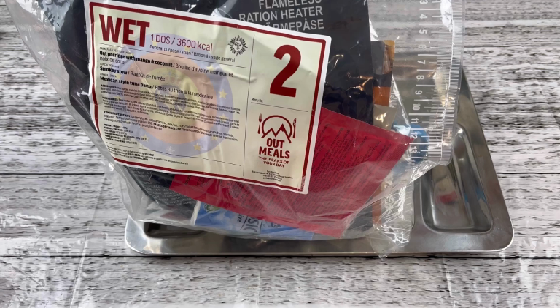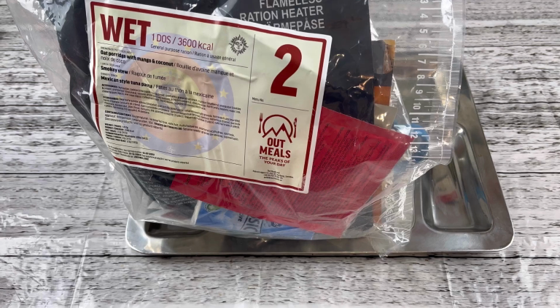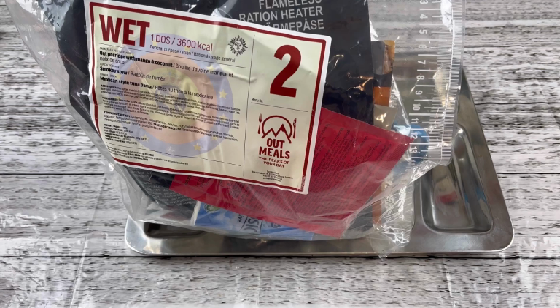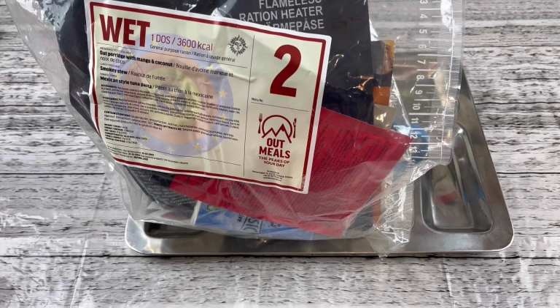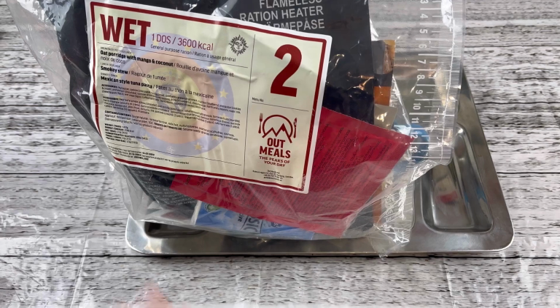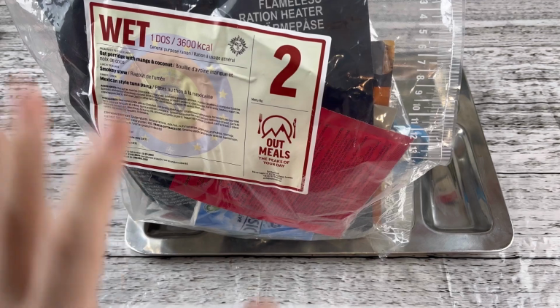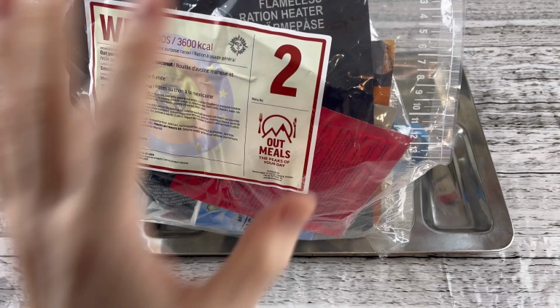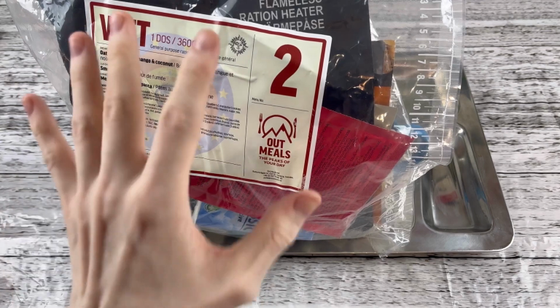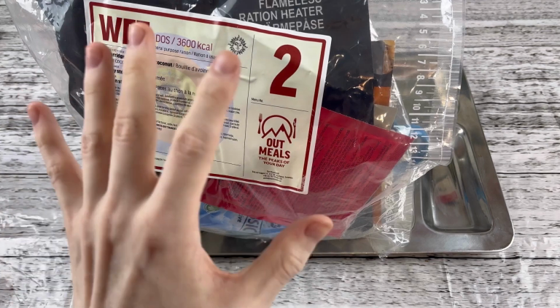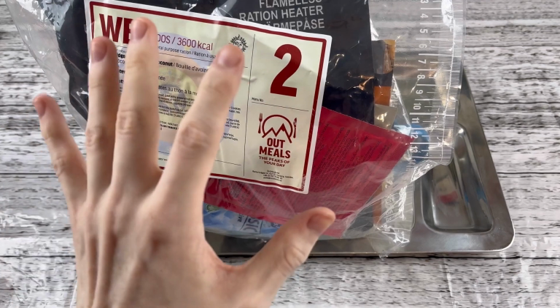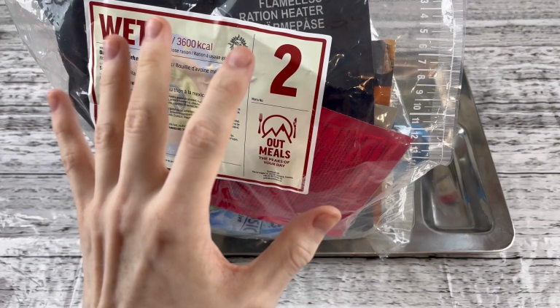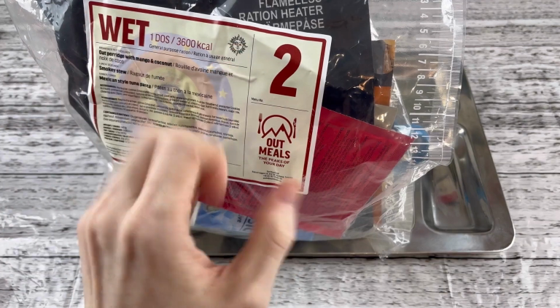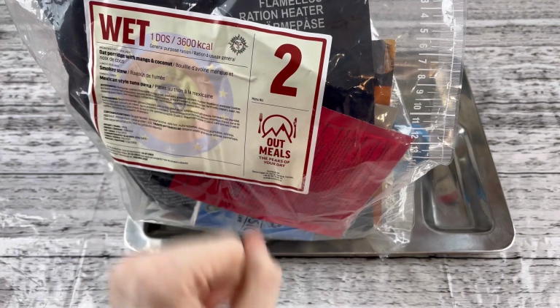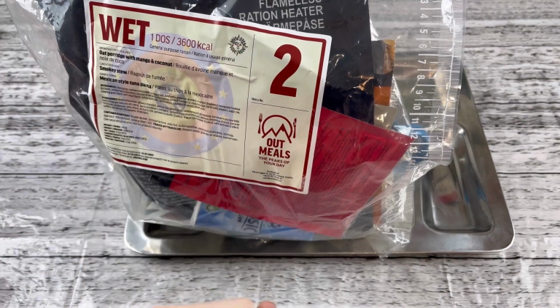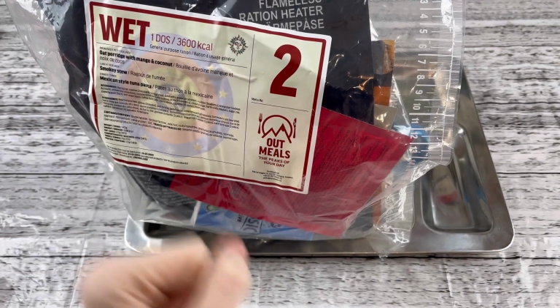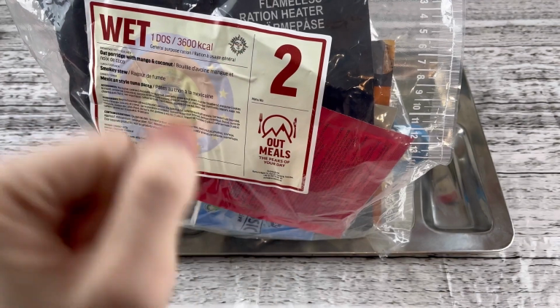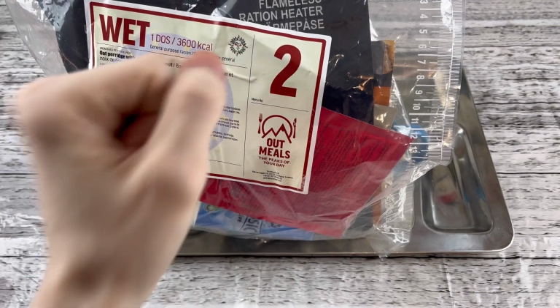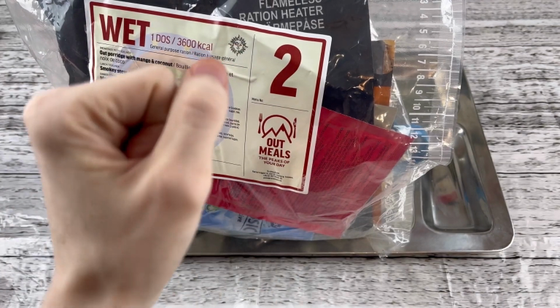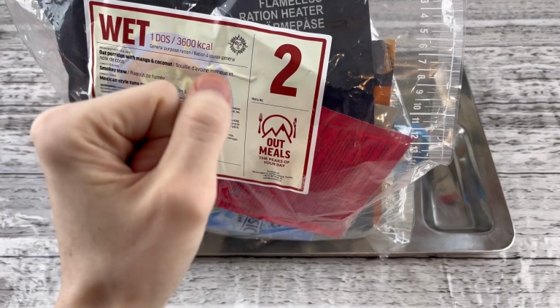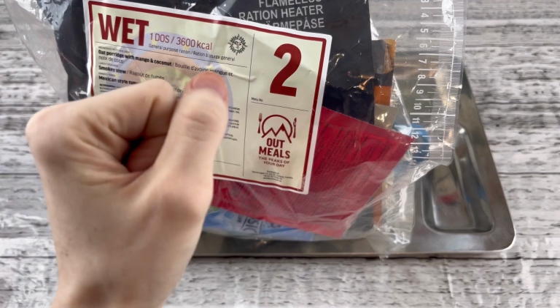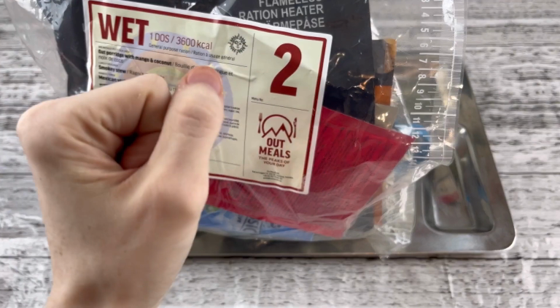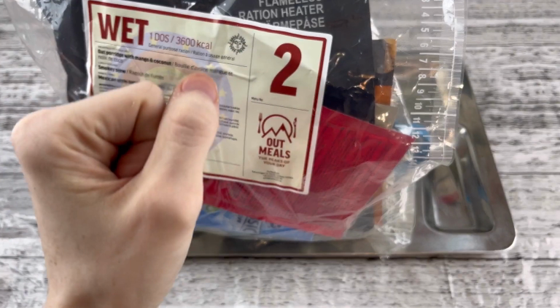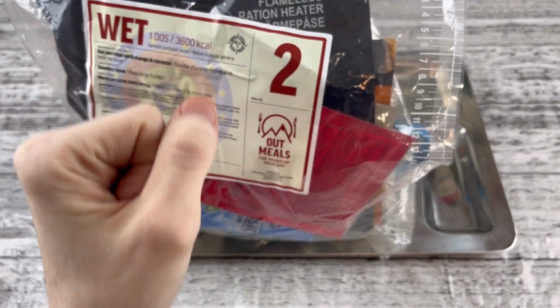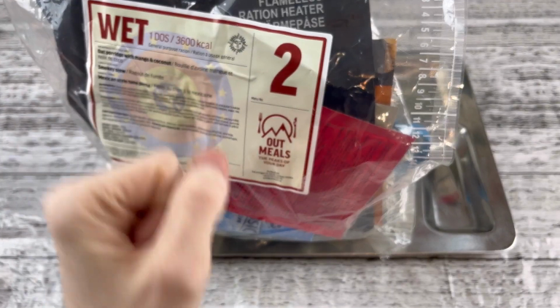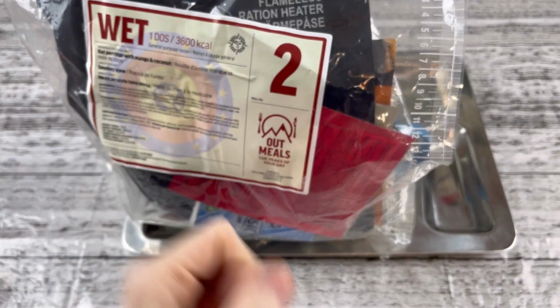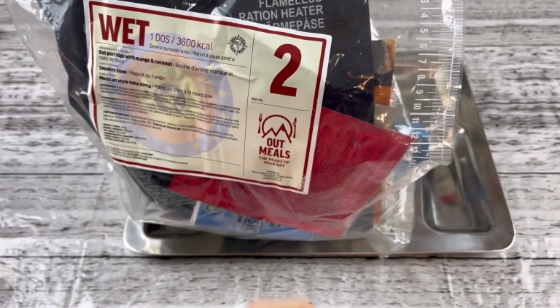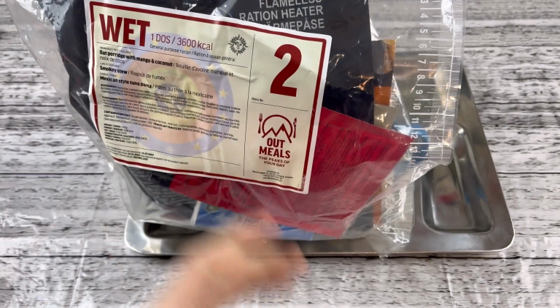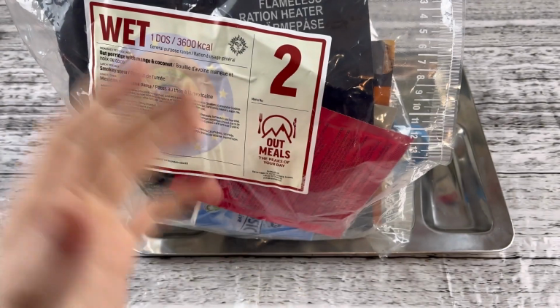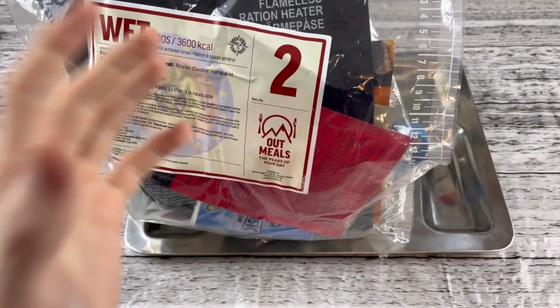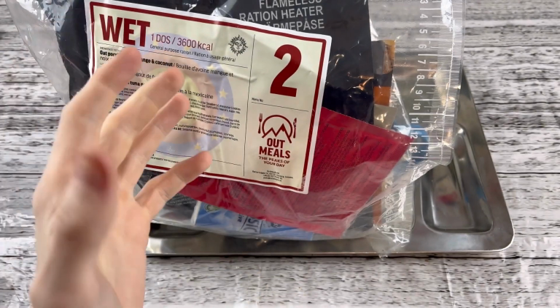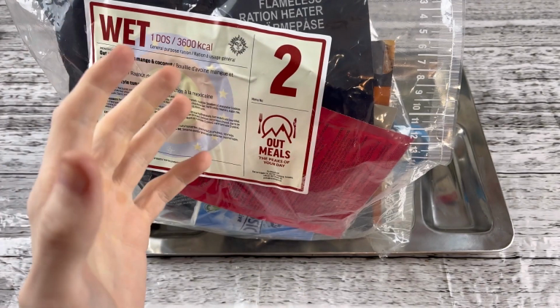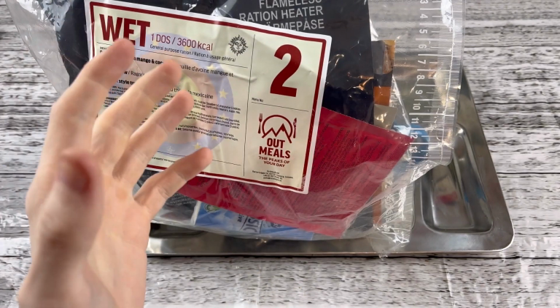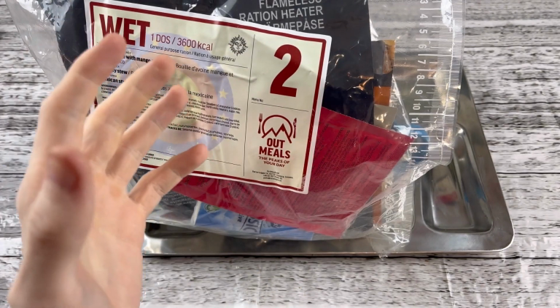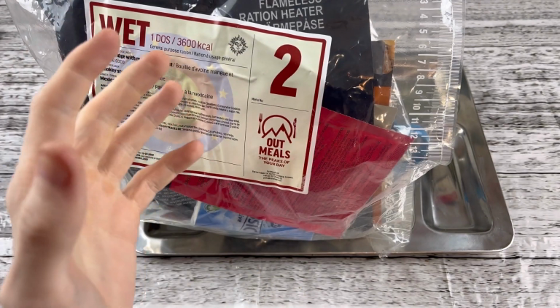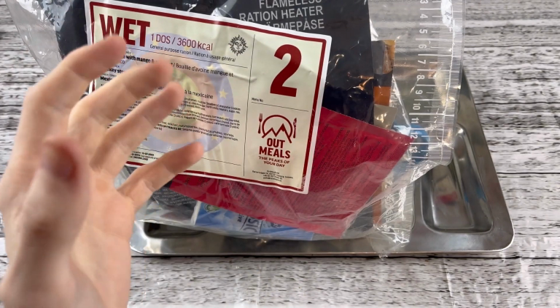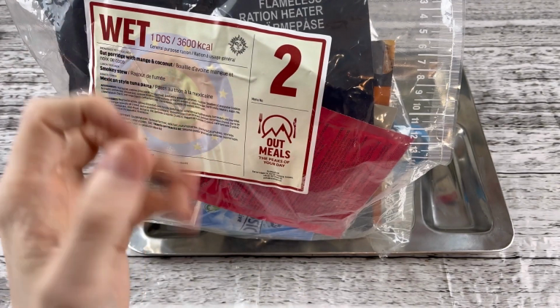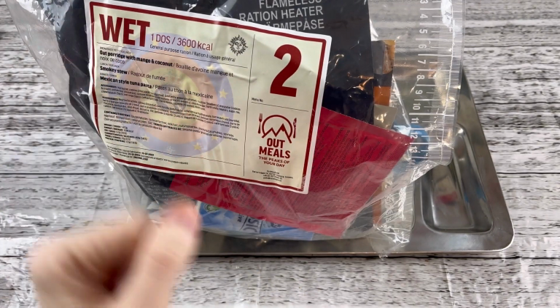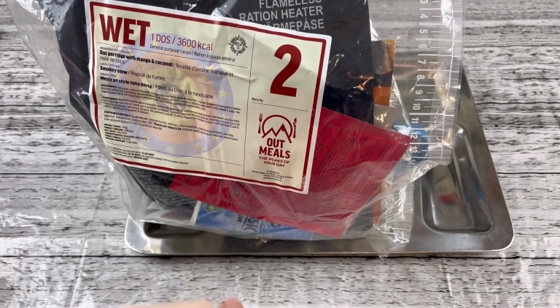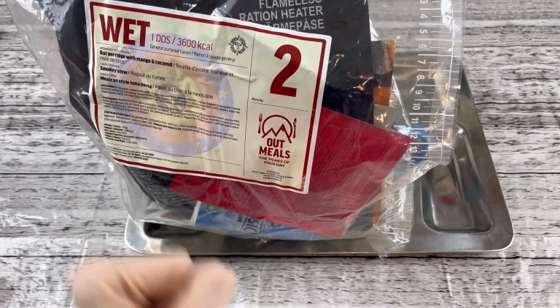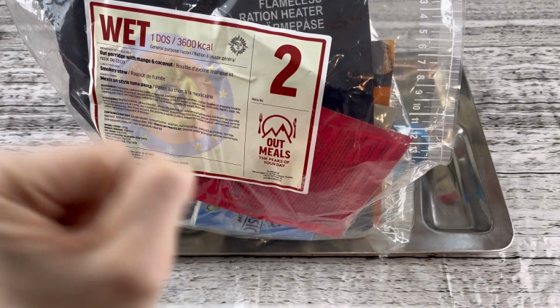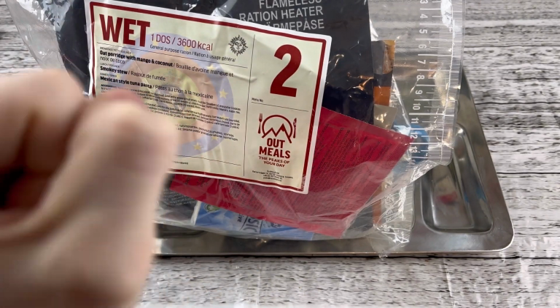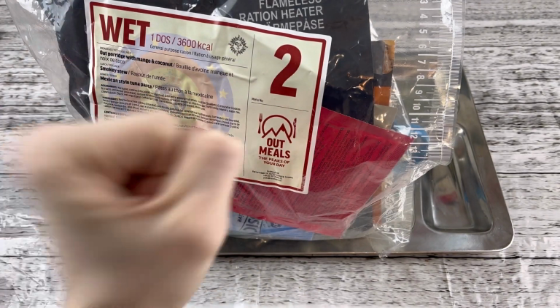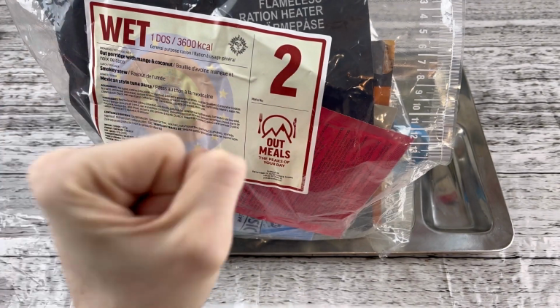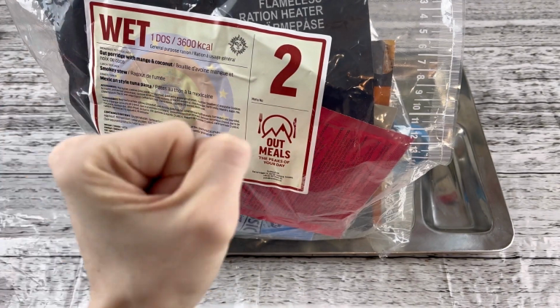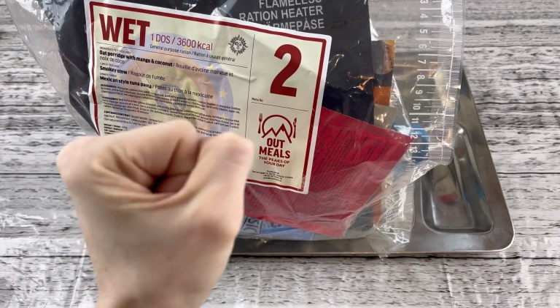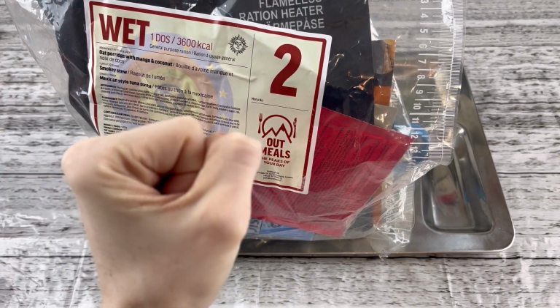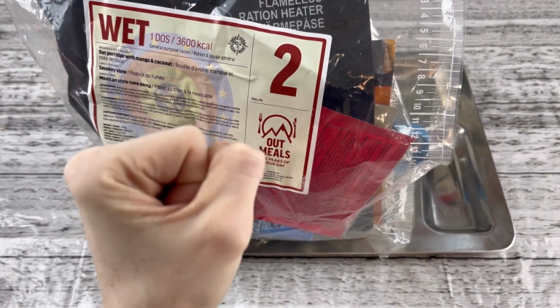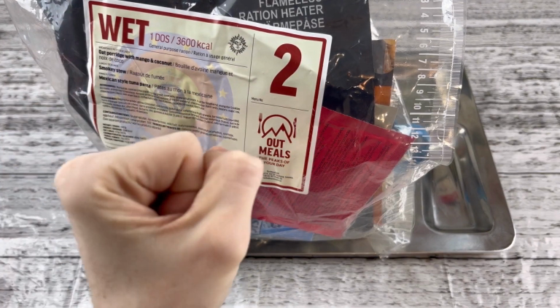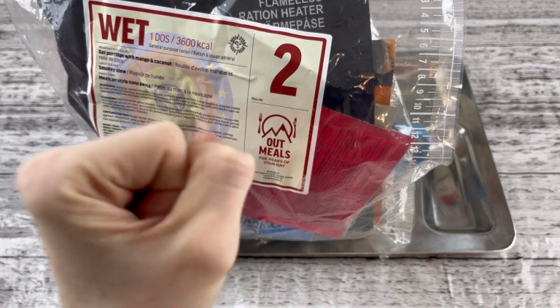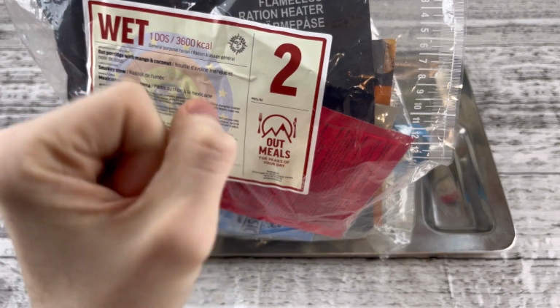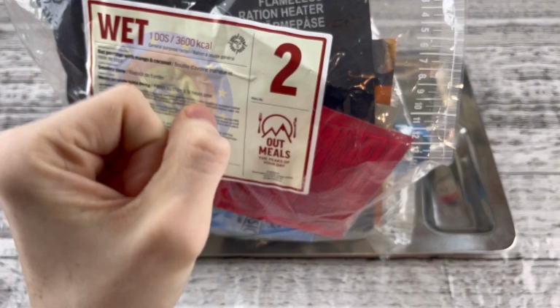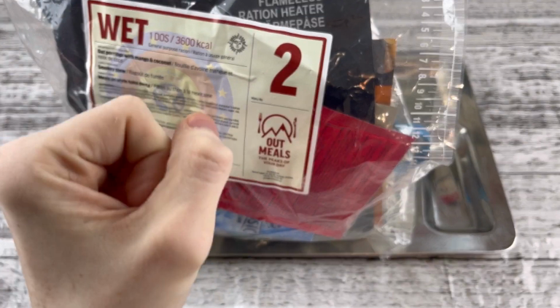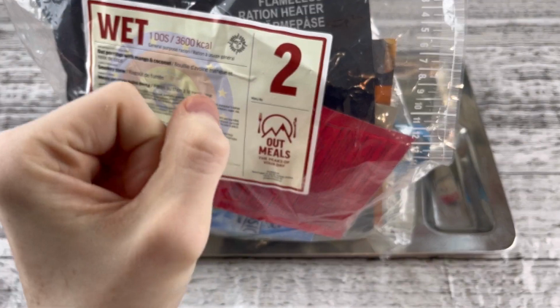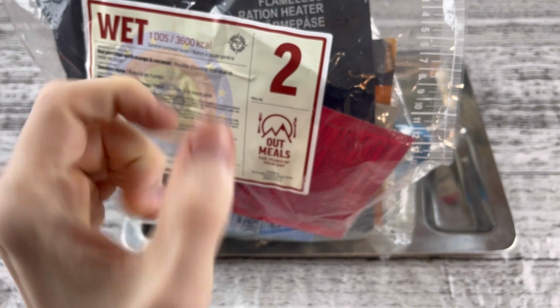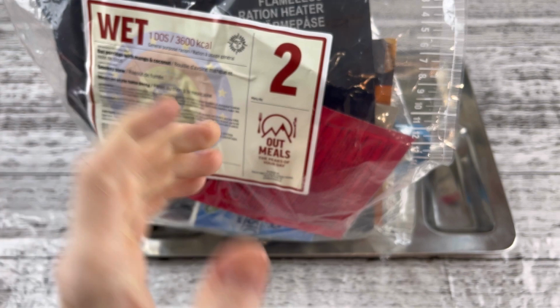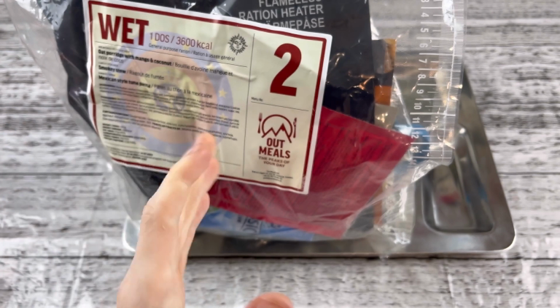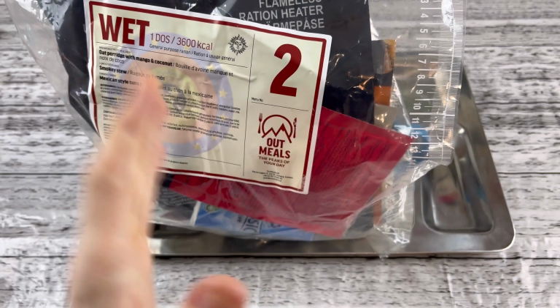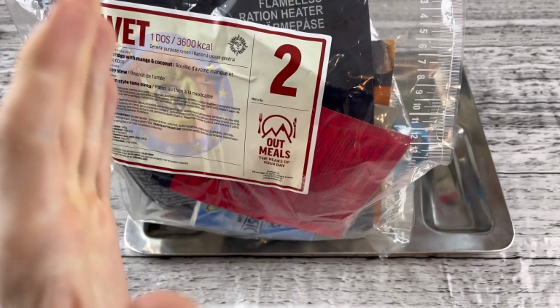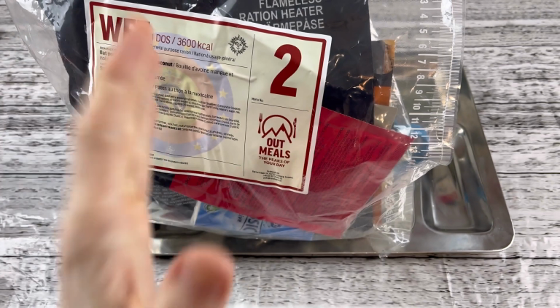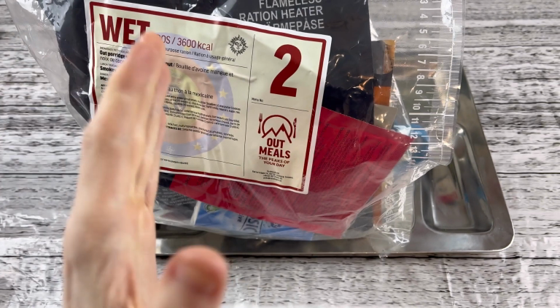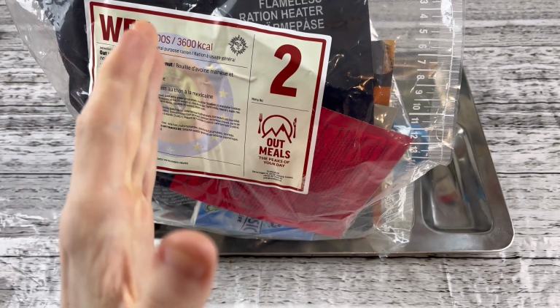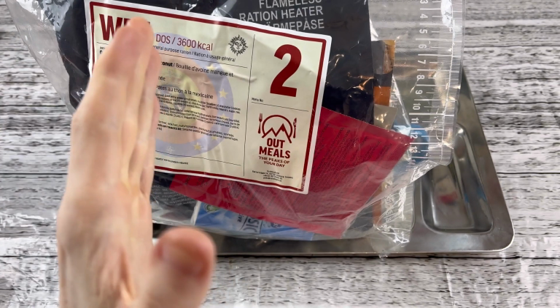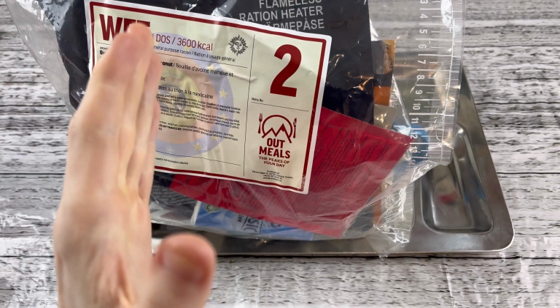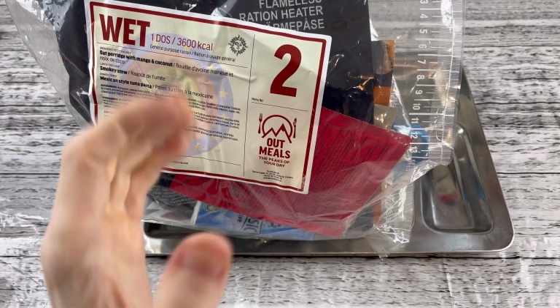Hello everyone, welcome back to the channel. I'm Deshin Dunham Refines and I'm really glad you can join me again for another ration review.